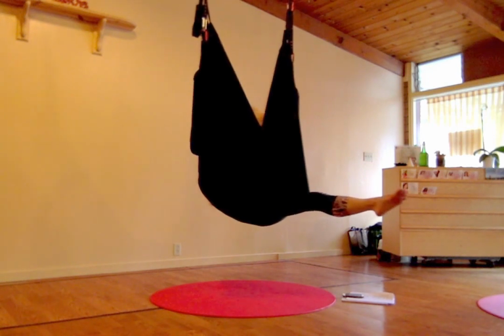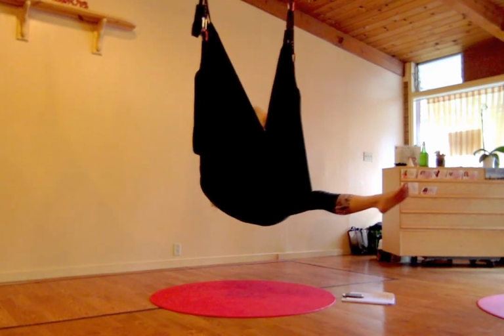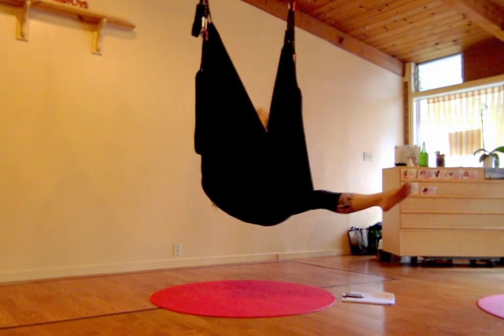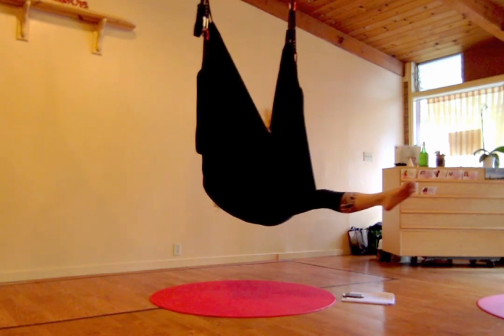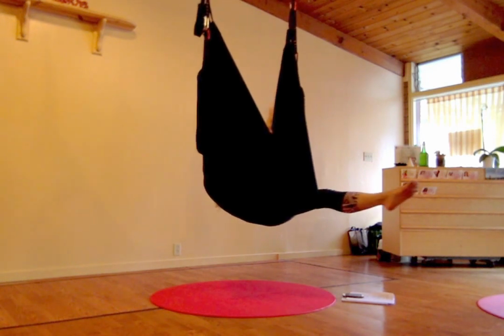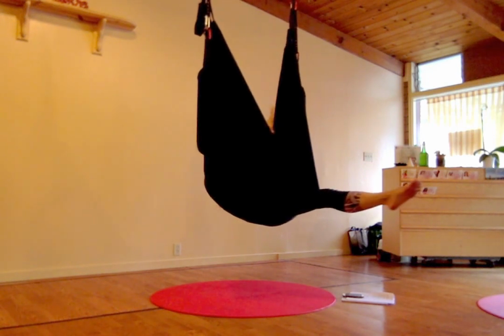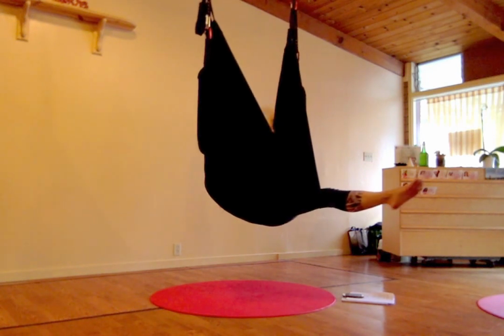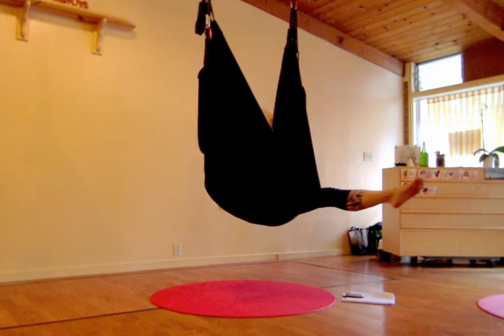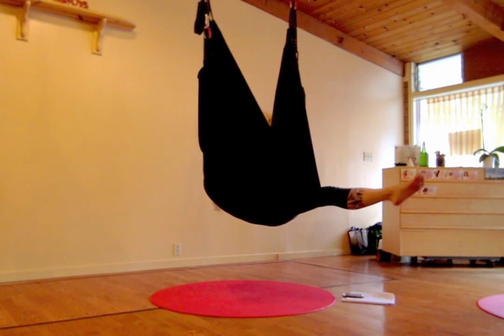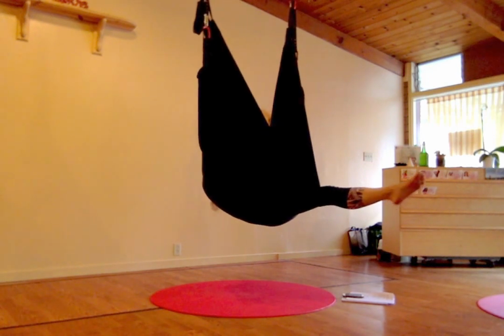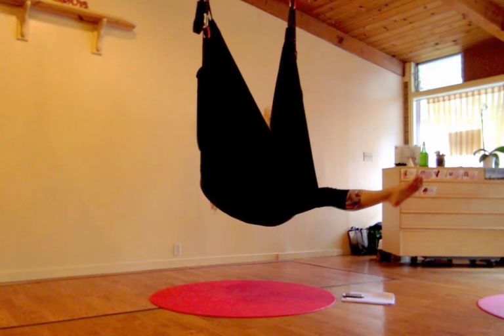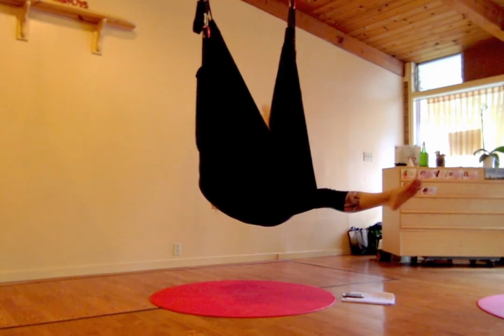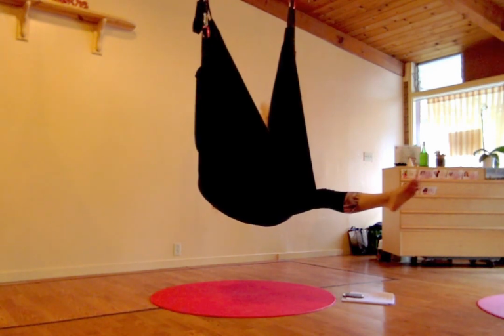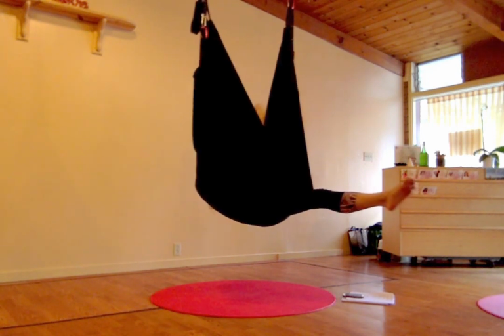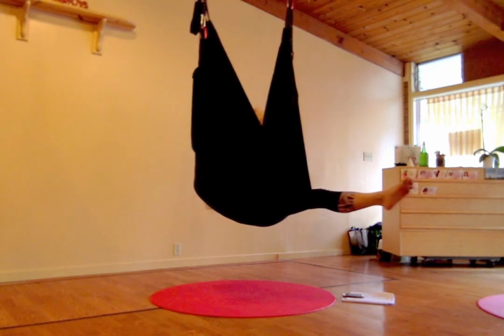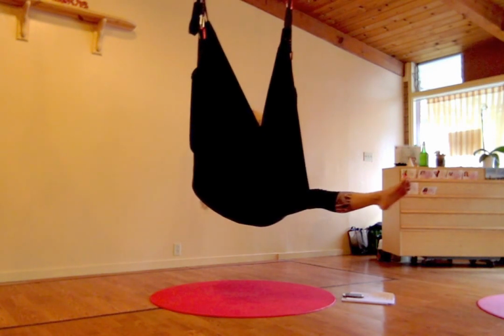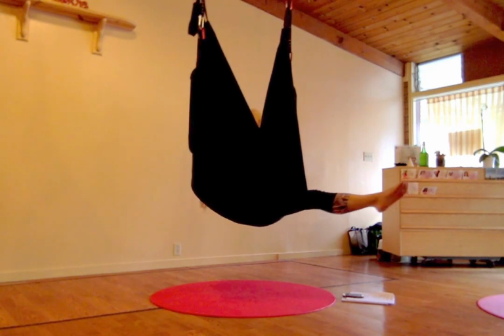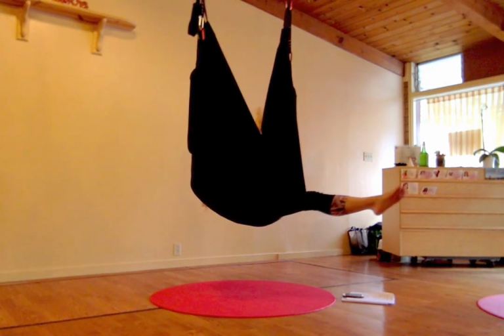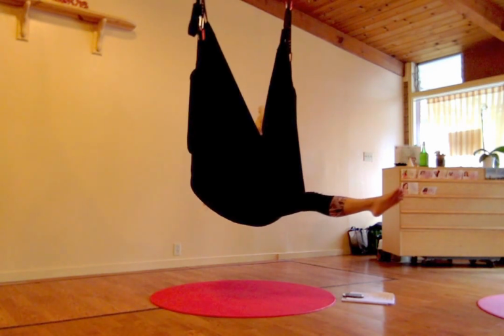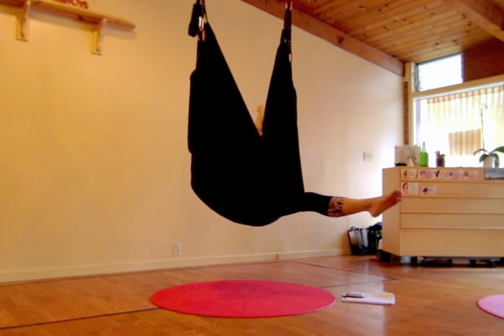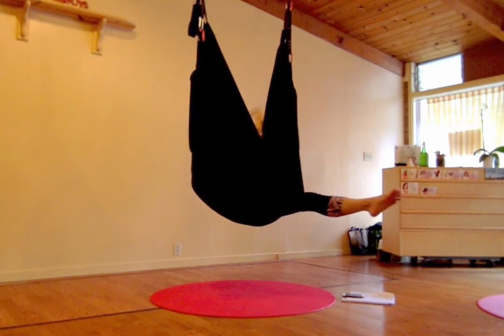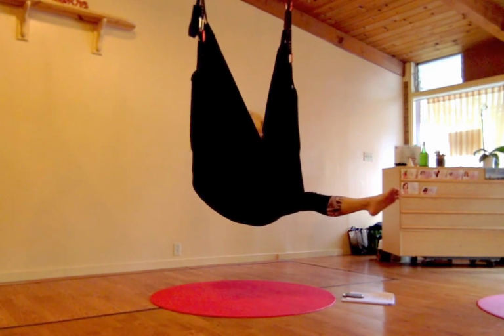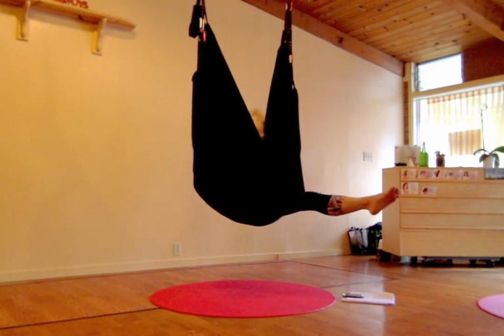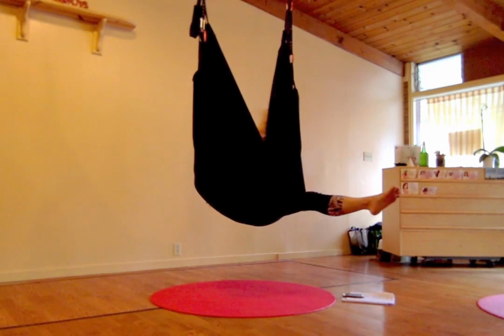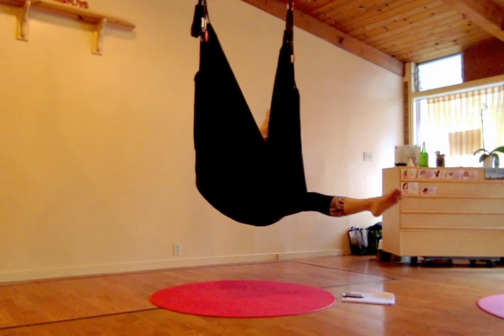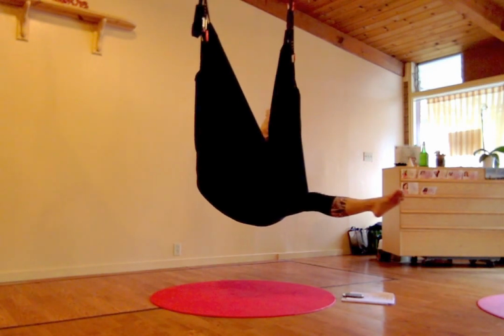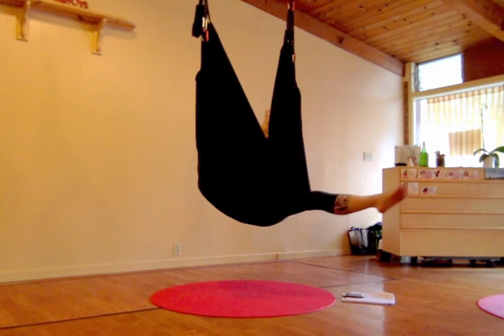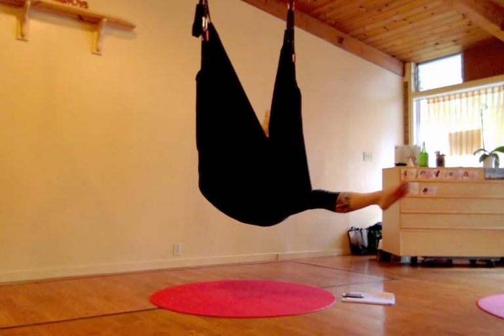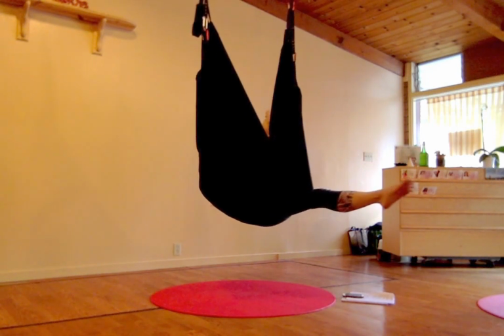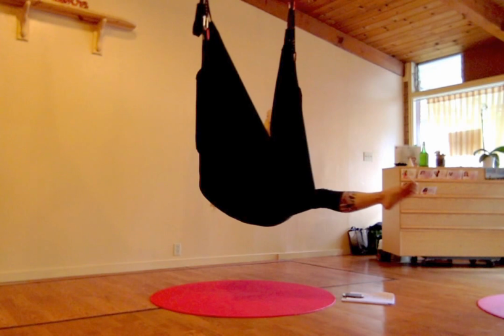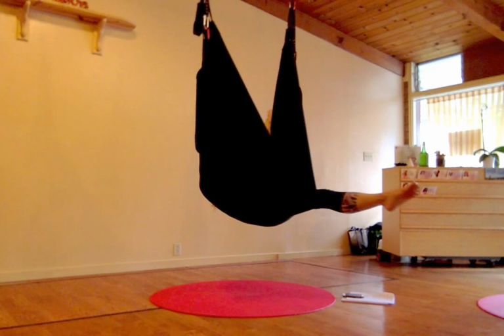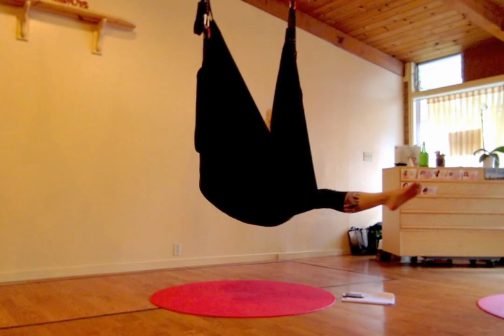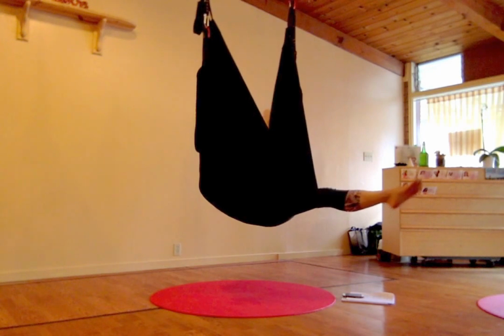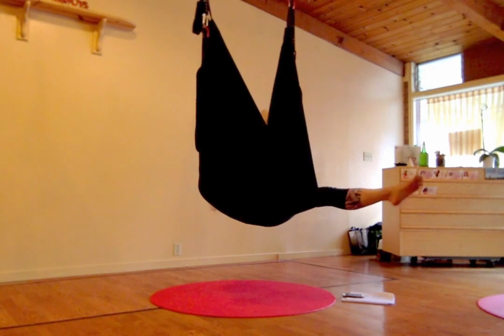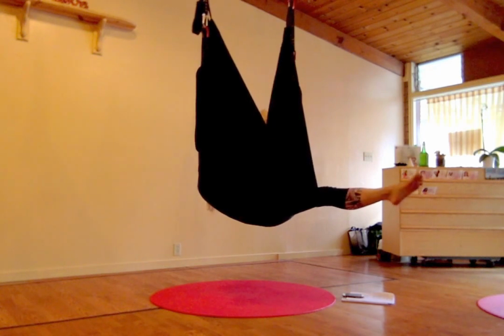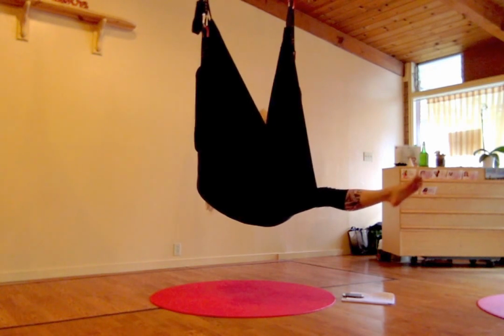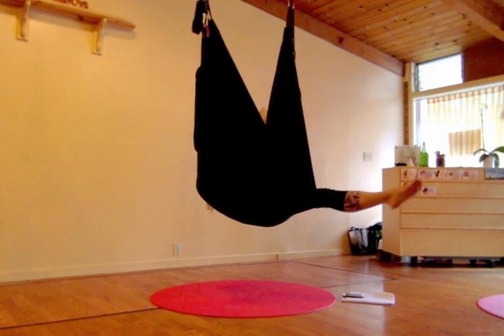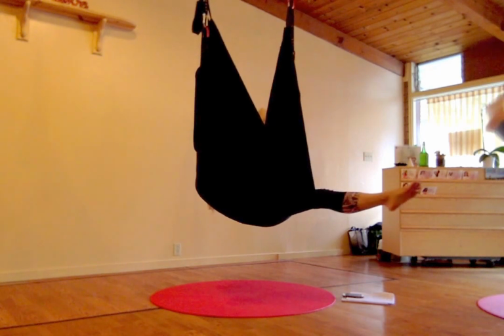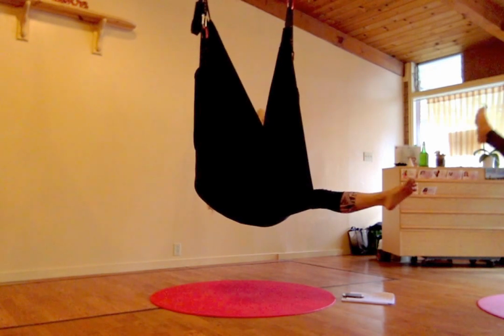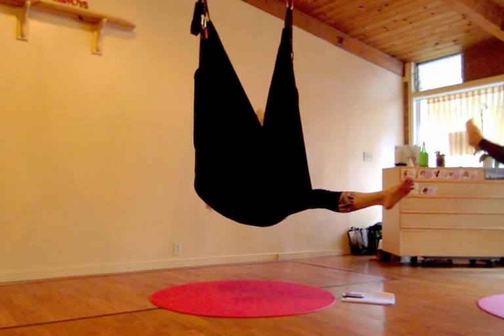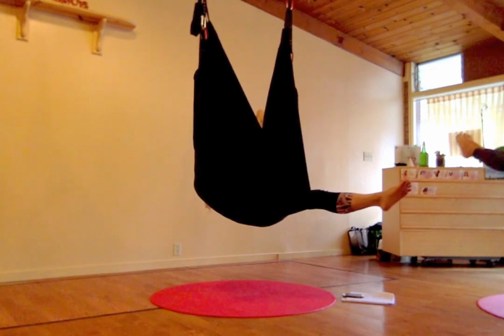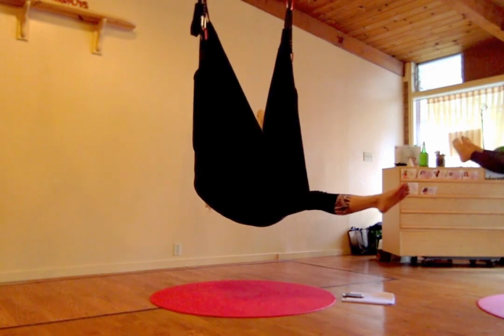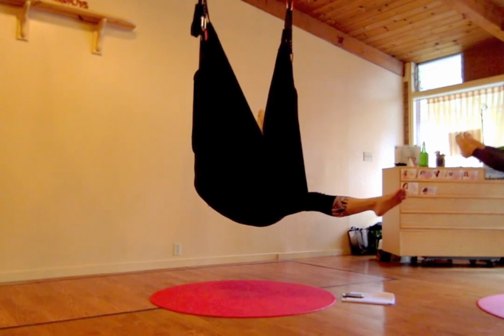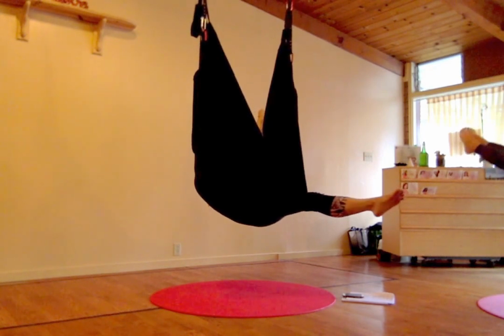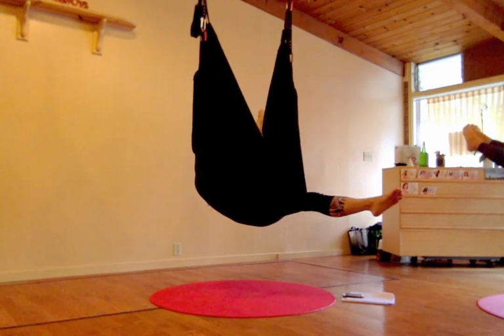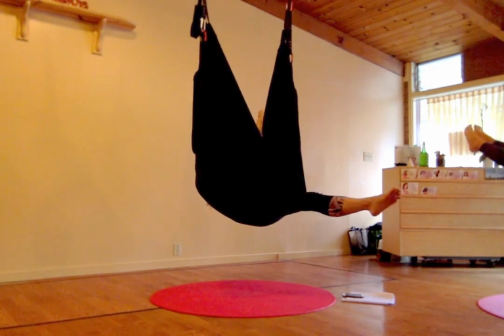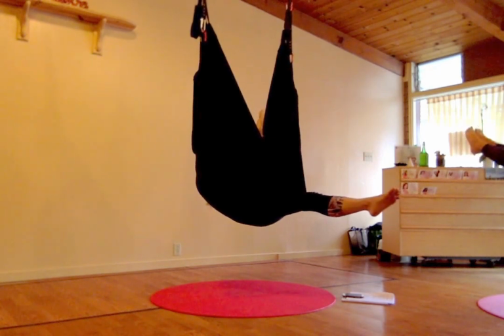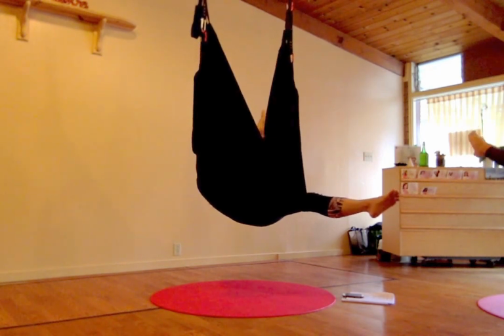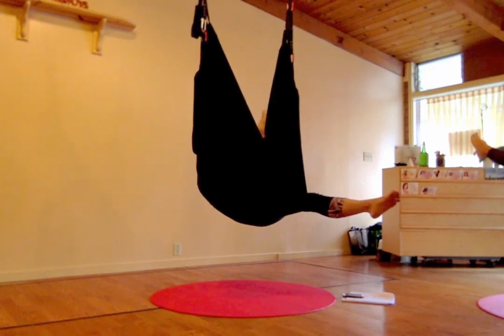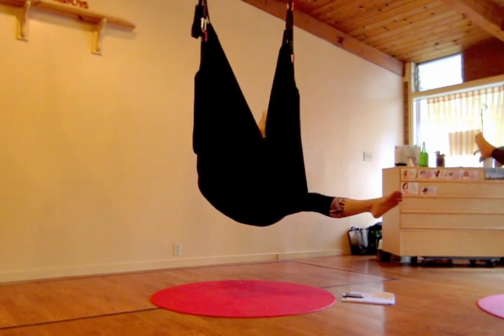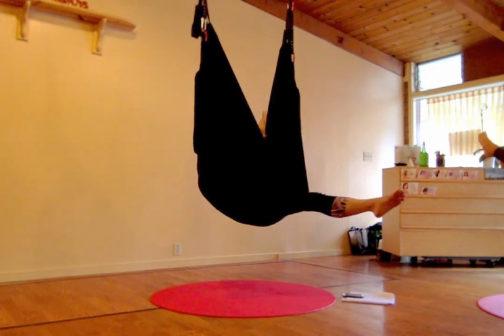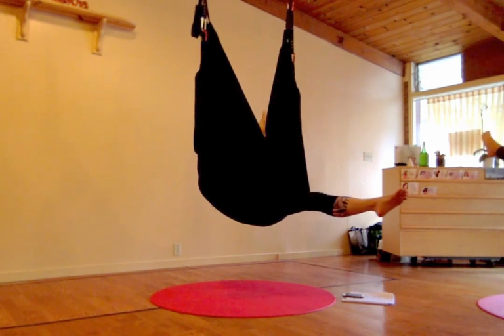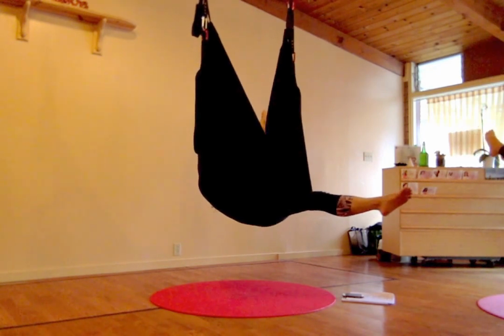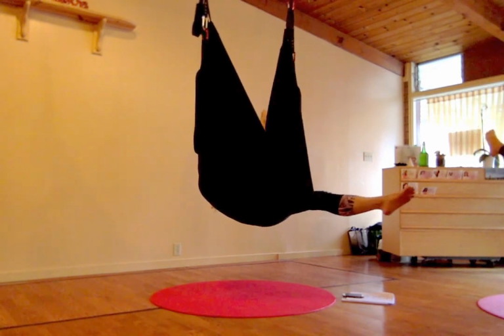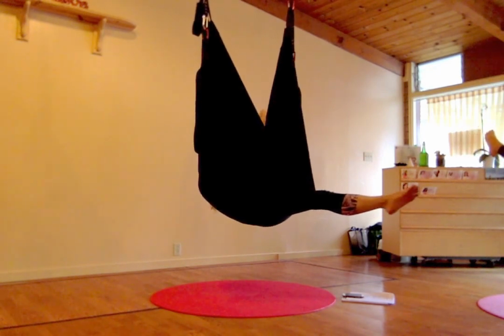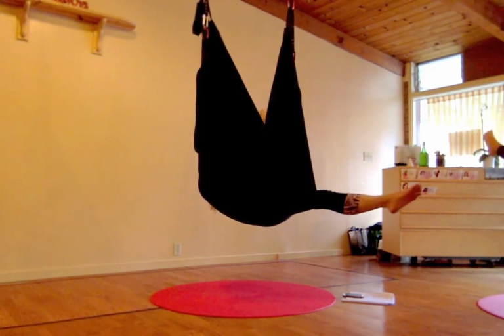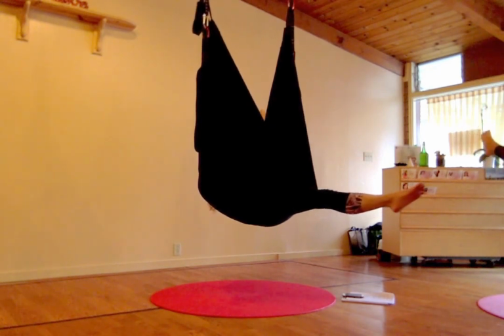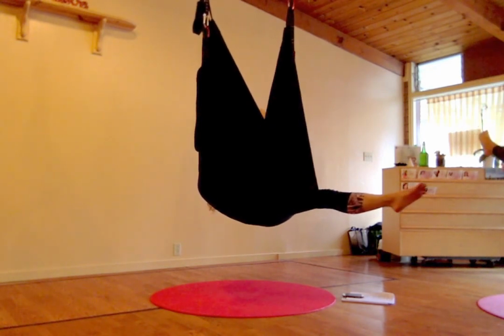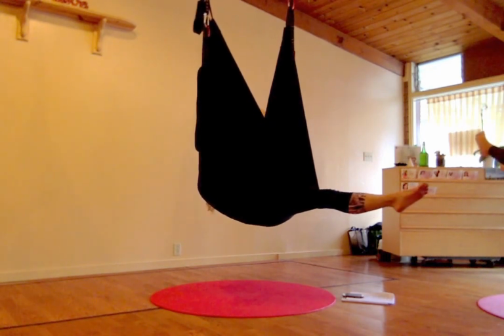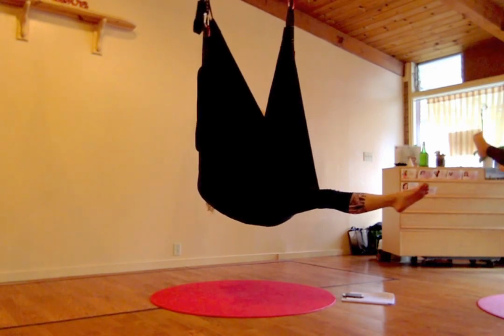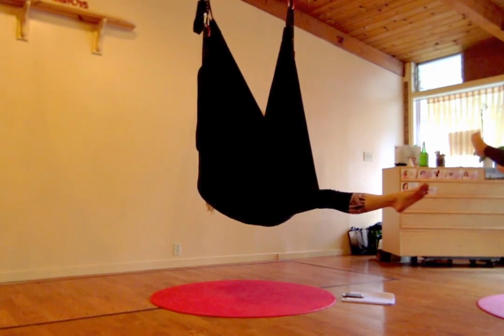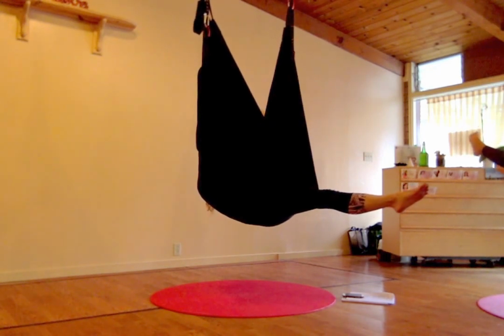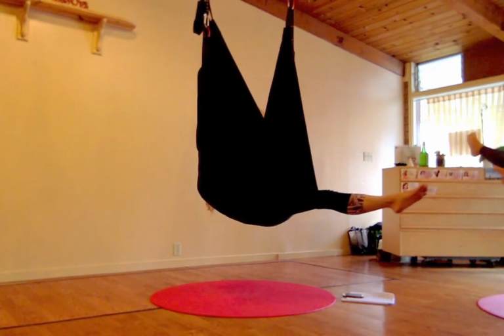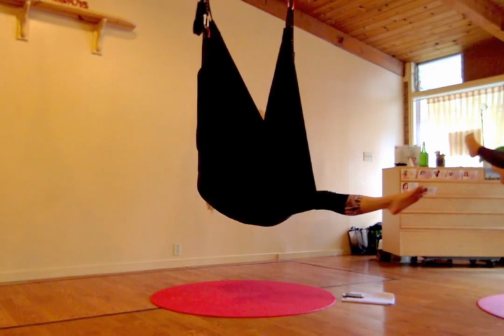You can hook your heel there — if you bend the knee, you can kind of hook your heel. If it's all the way to the back edge of the swing, which is just kind of a nice variation.